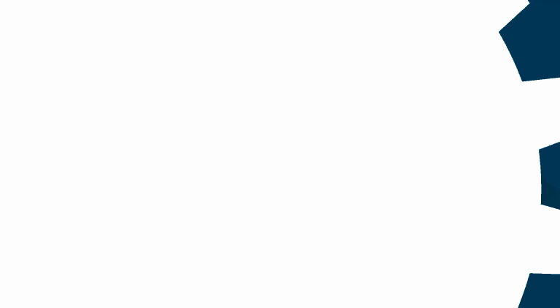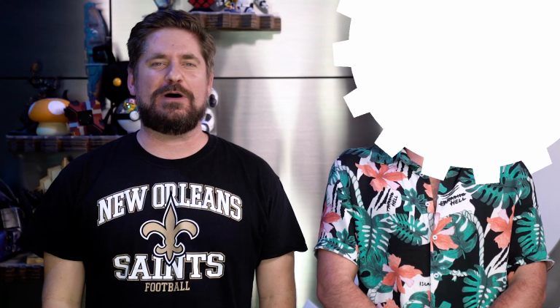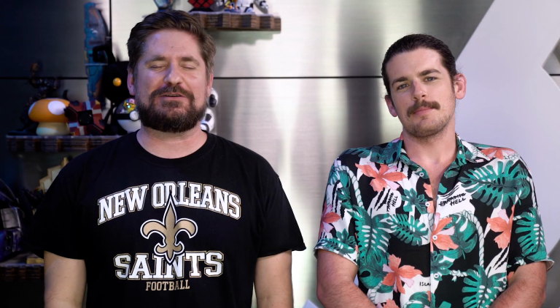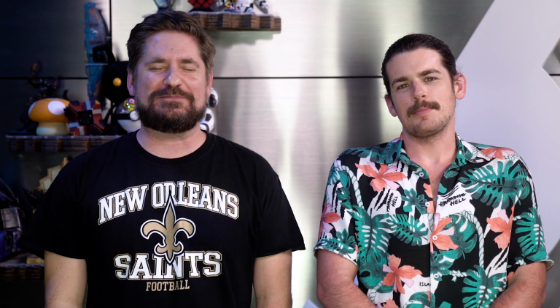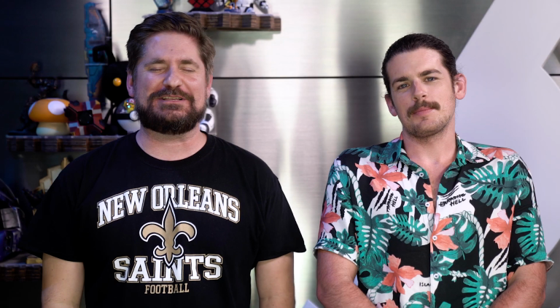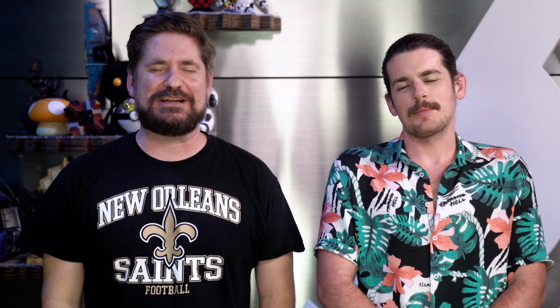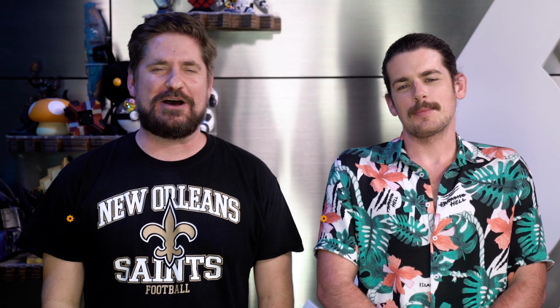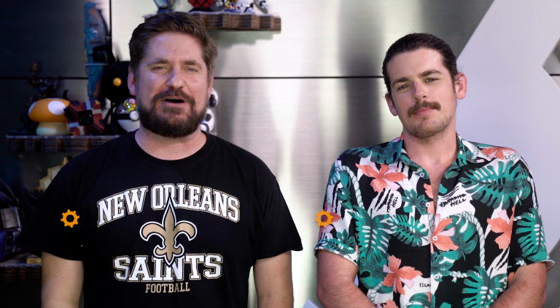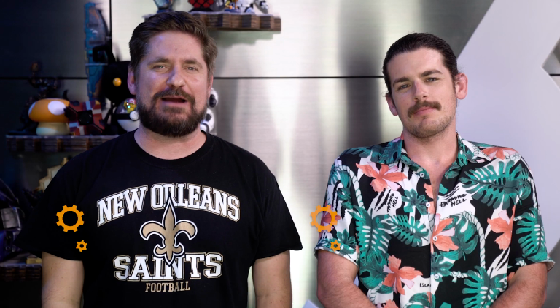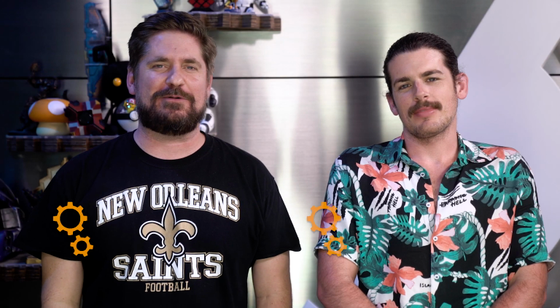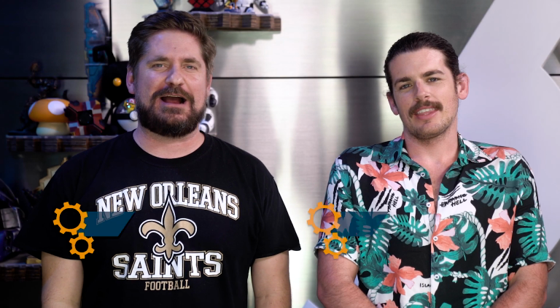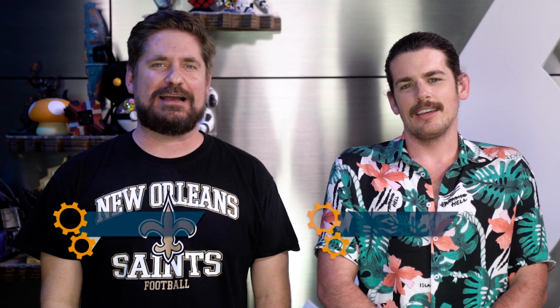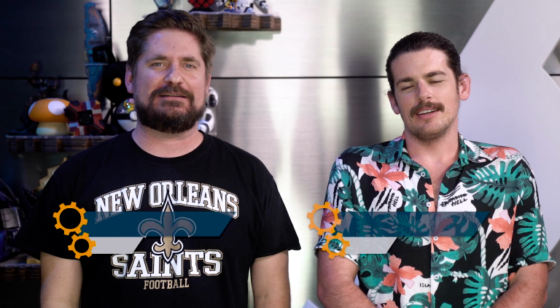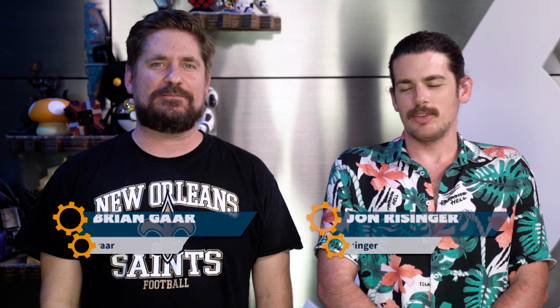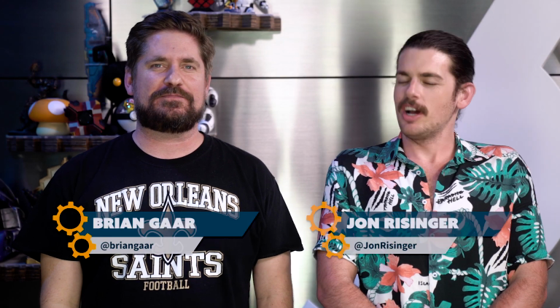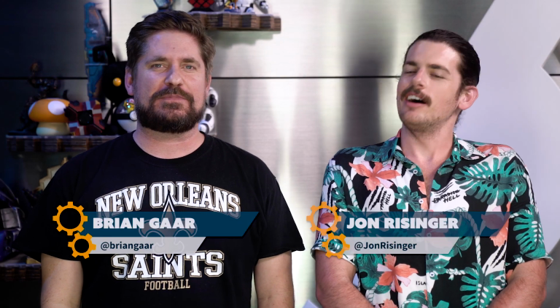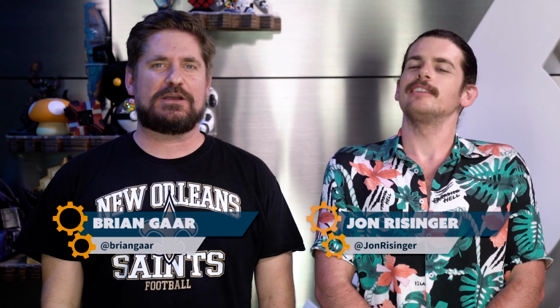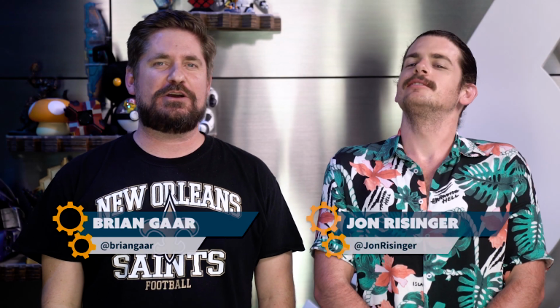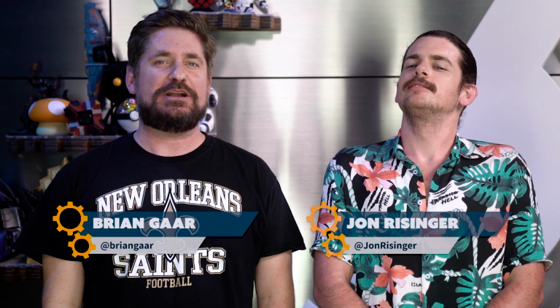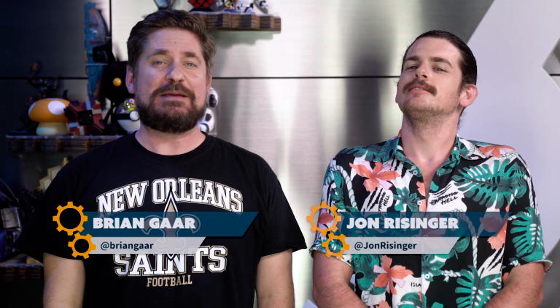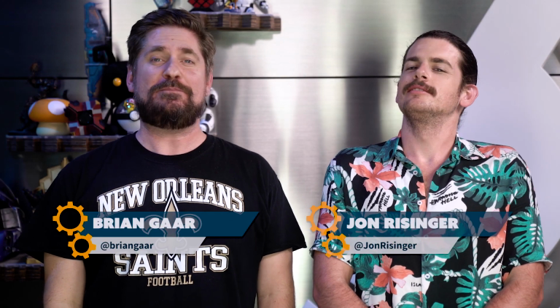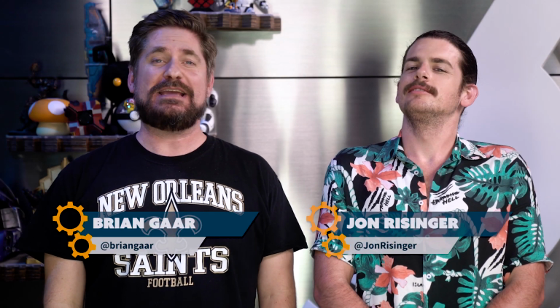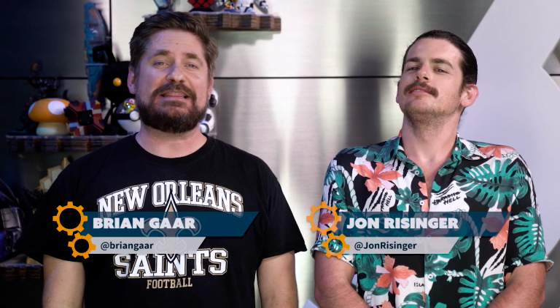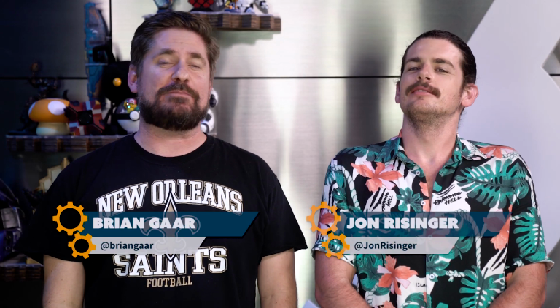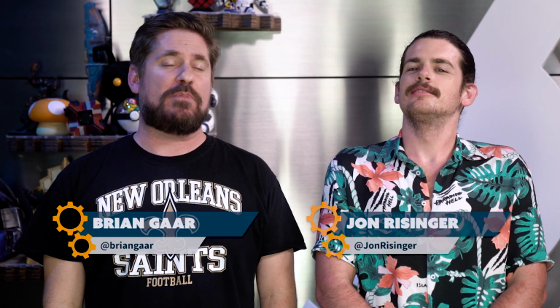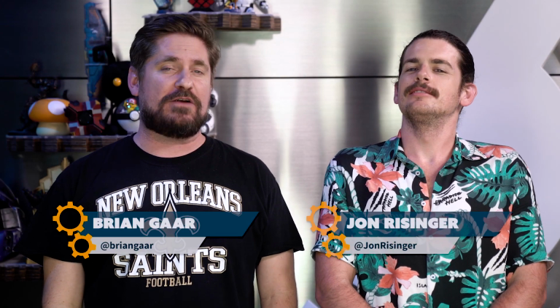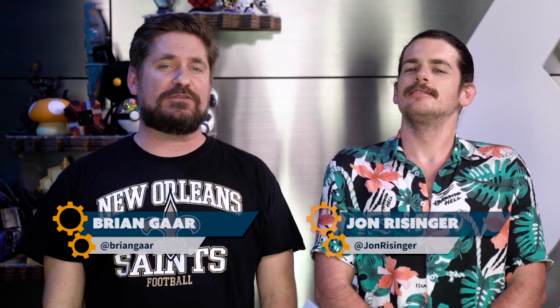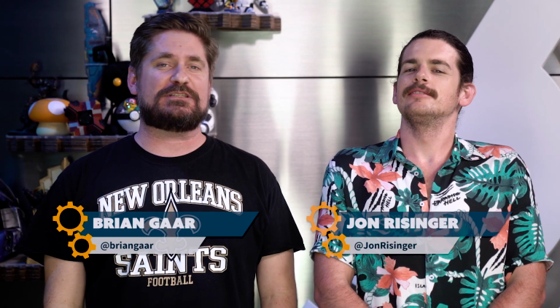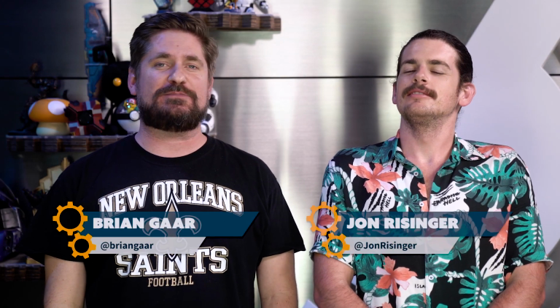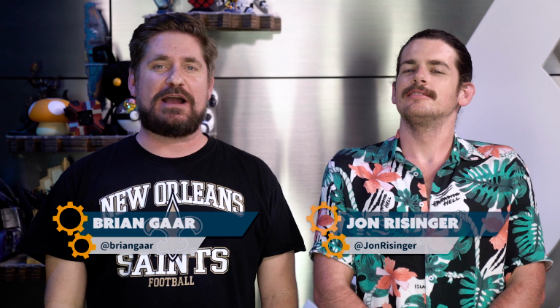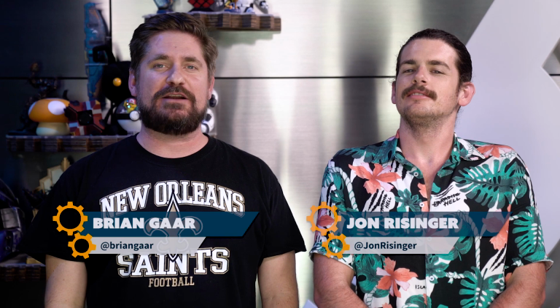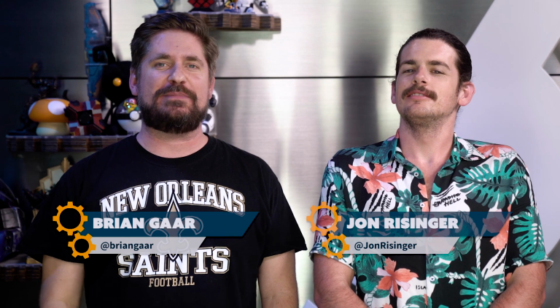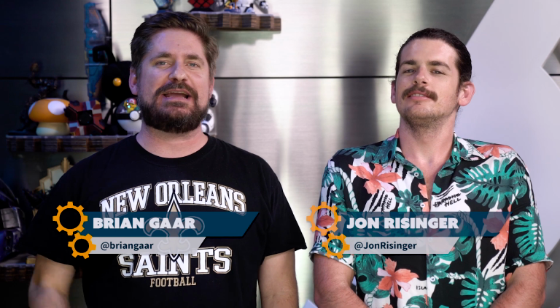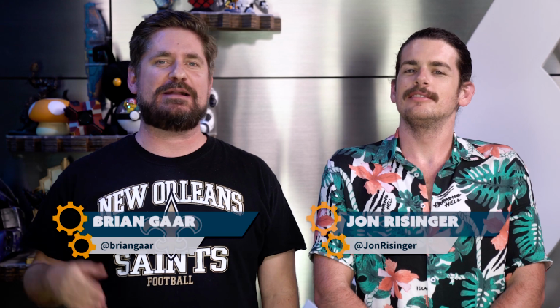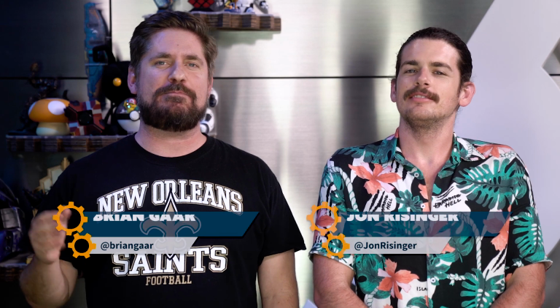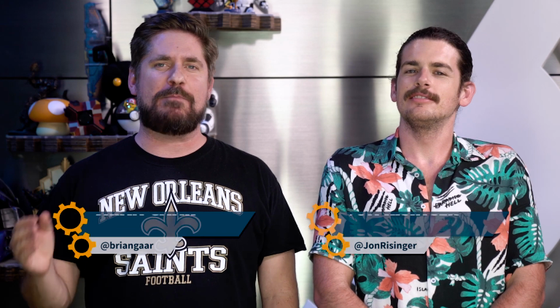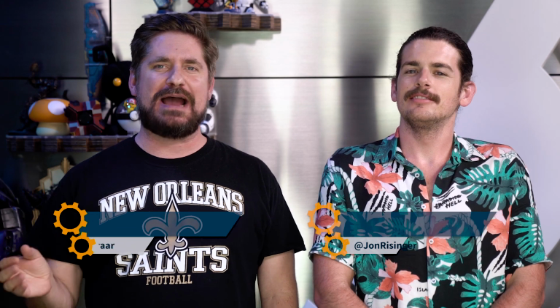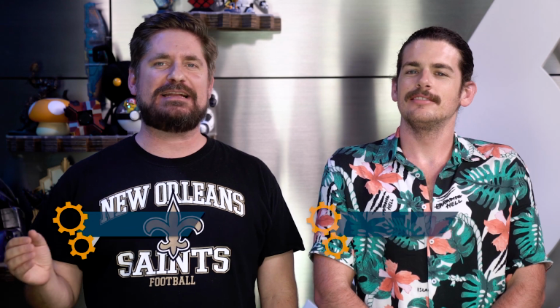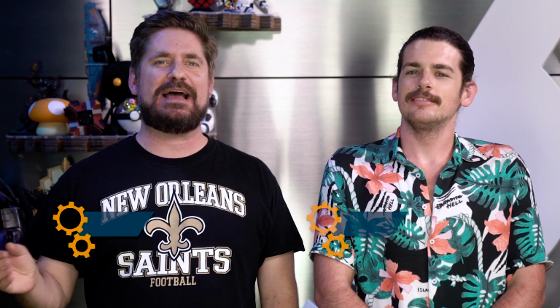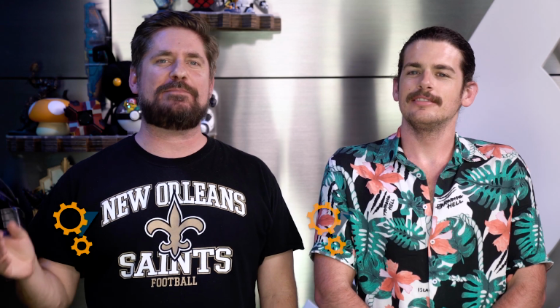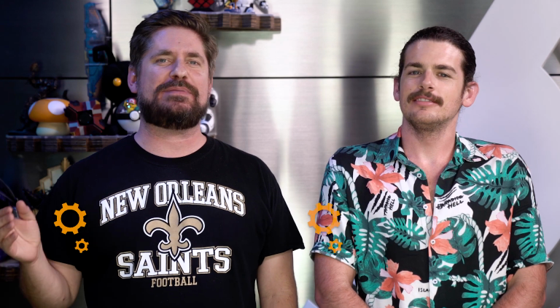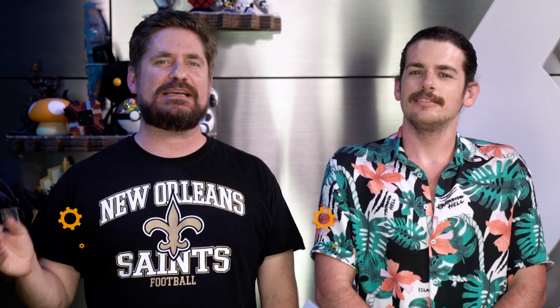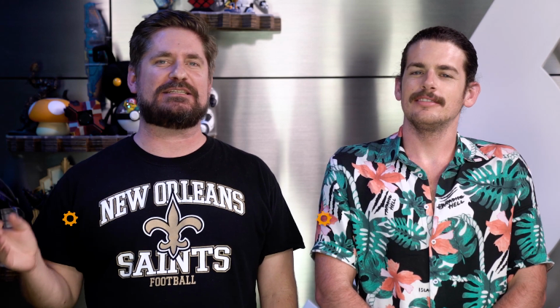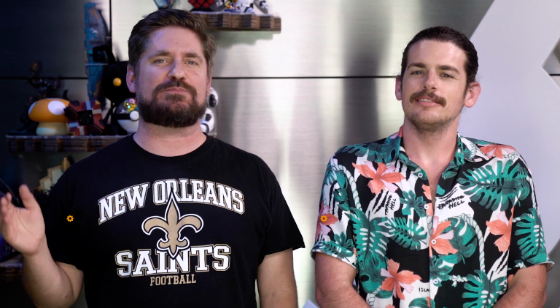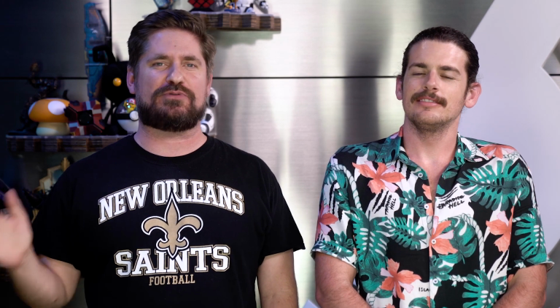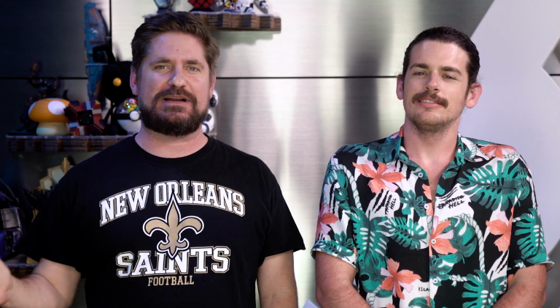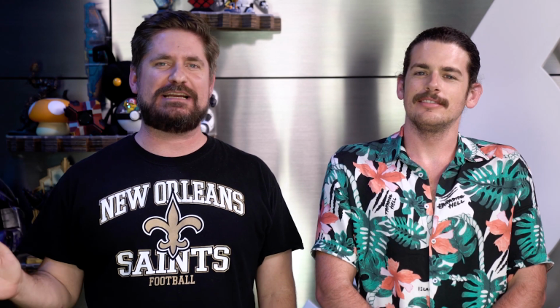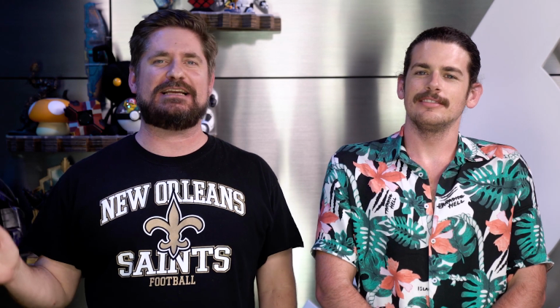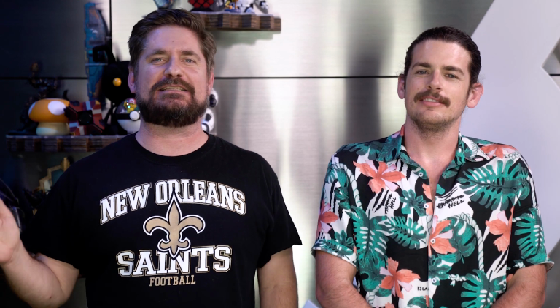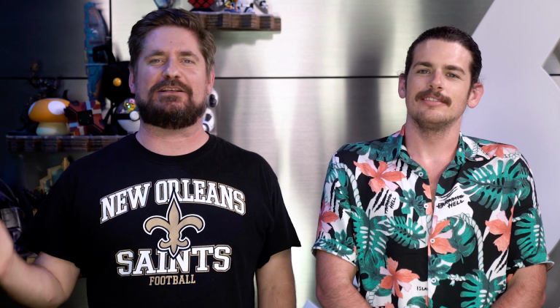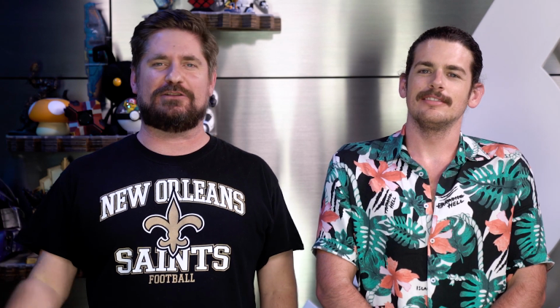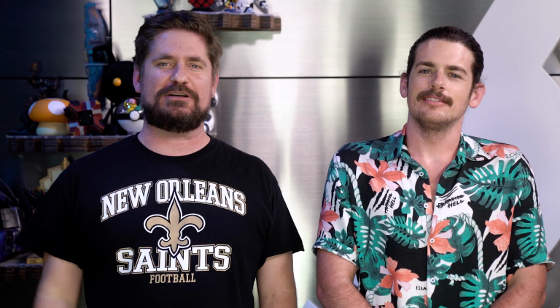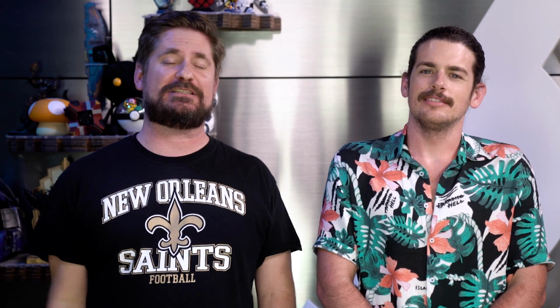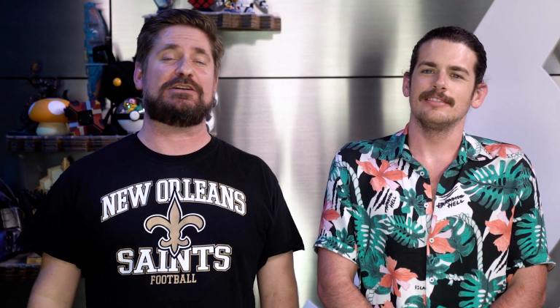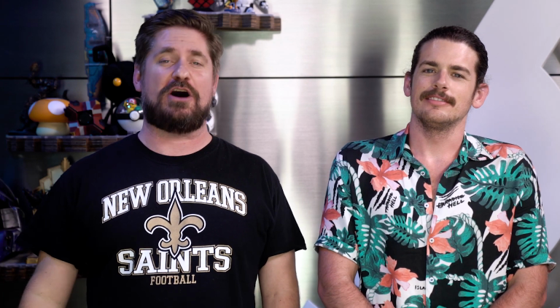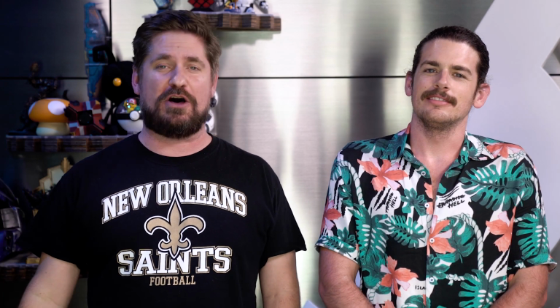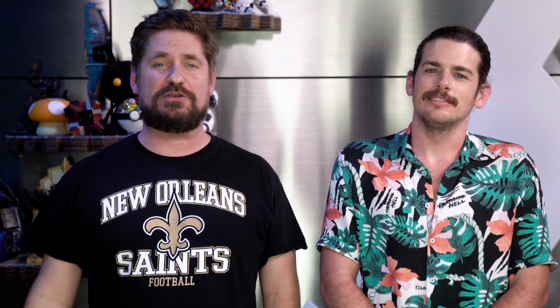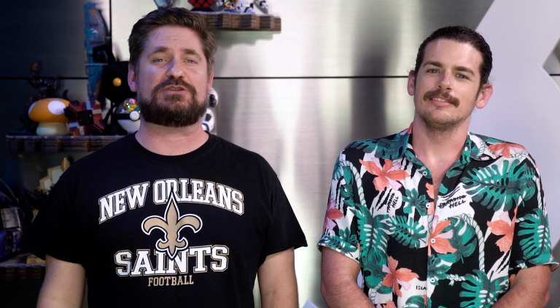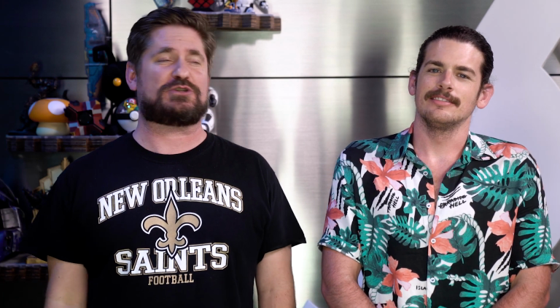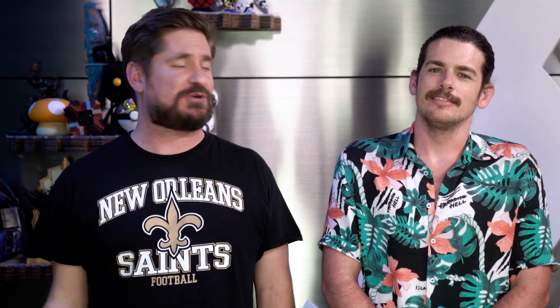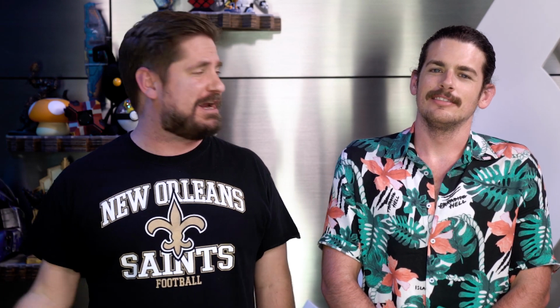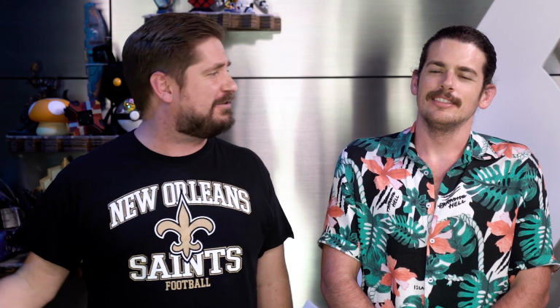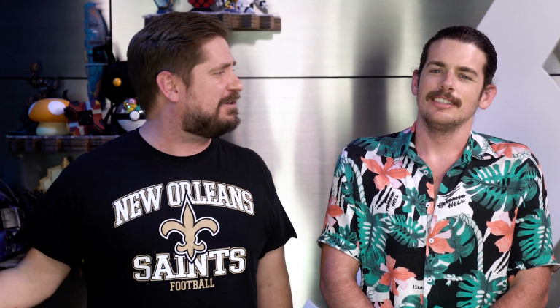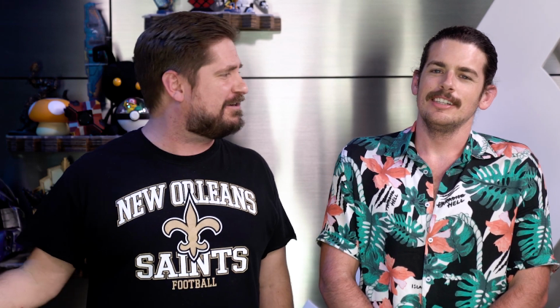Welcome to The Know. I'm Brian. I'm John. Could it be that Marvel's Spider-Man might not be as pretty as it looks in all those trailers?